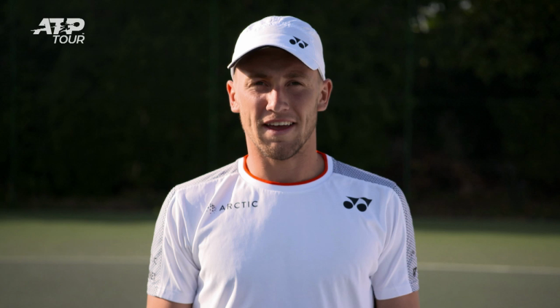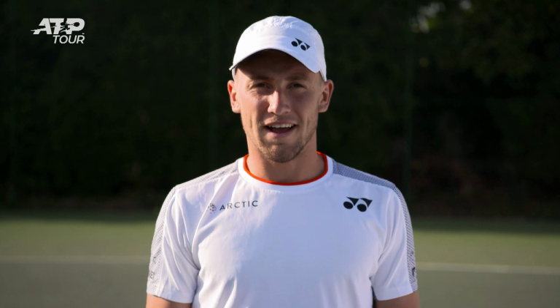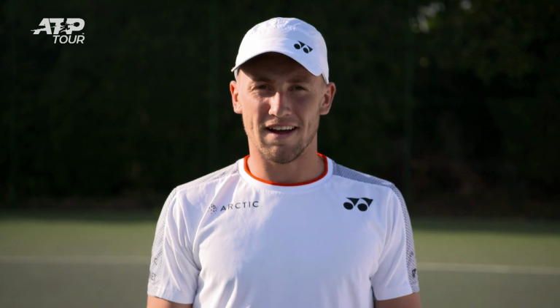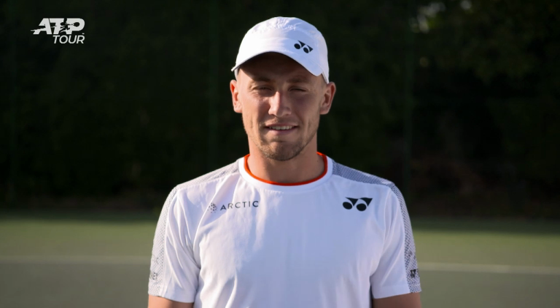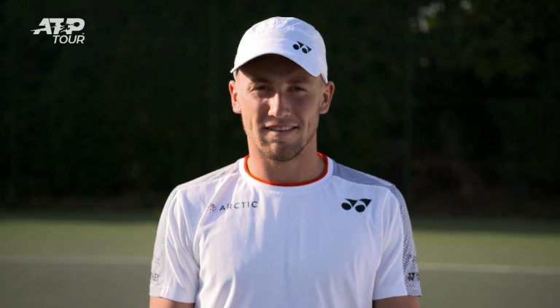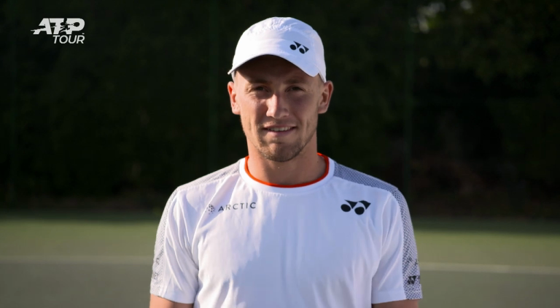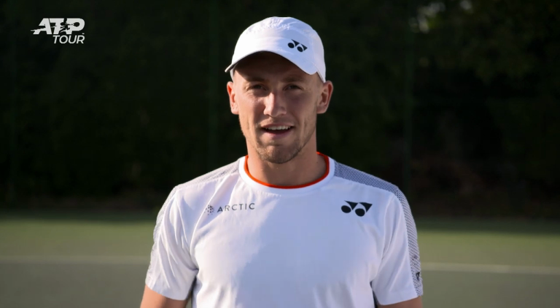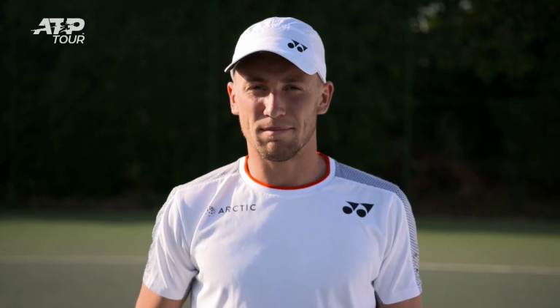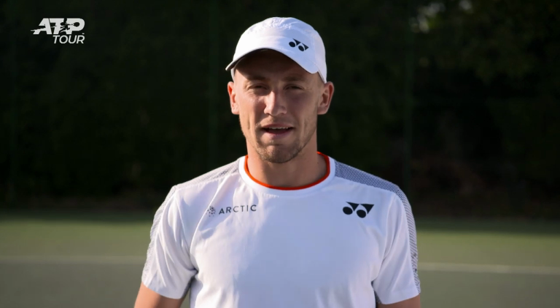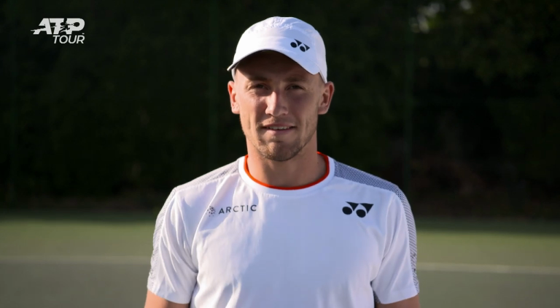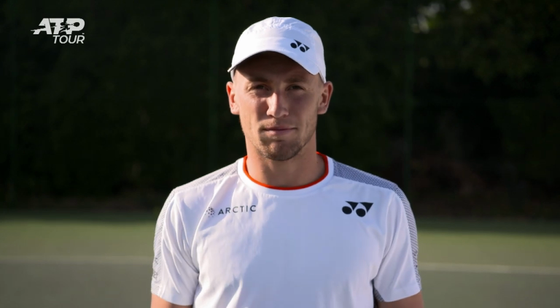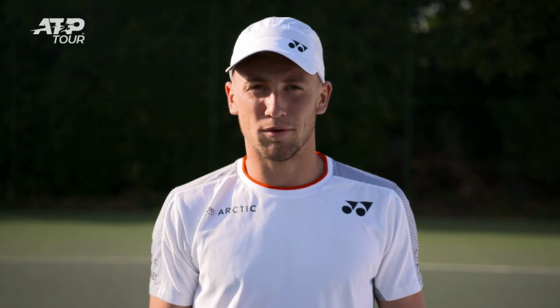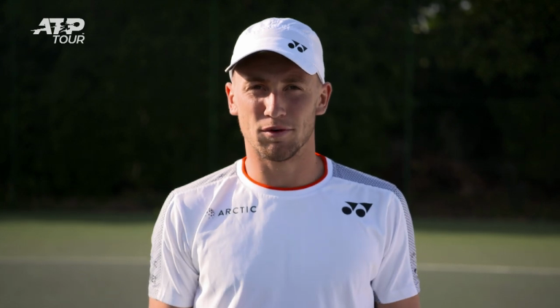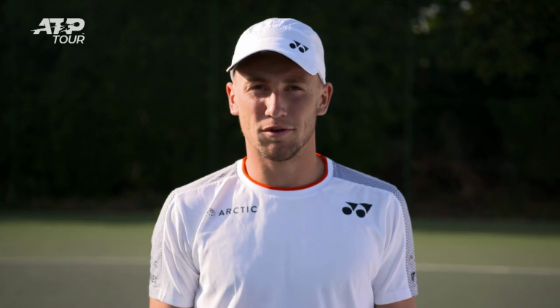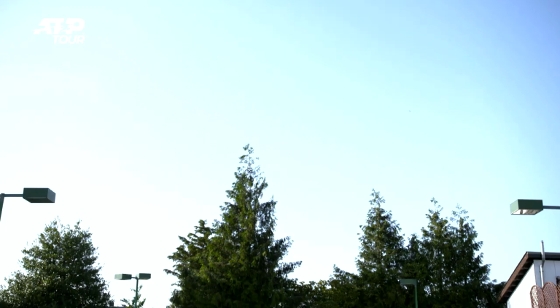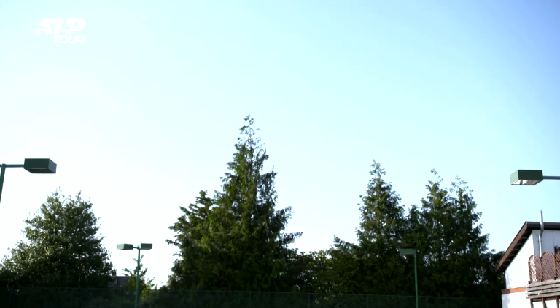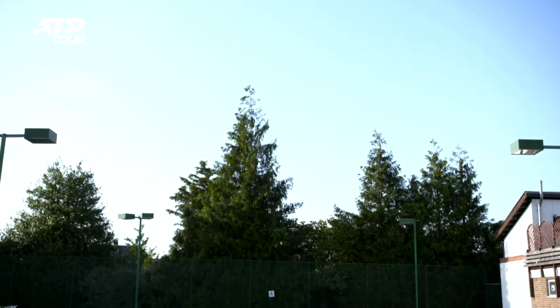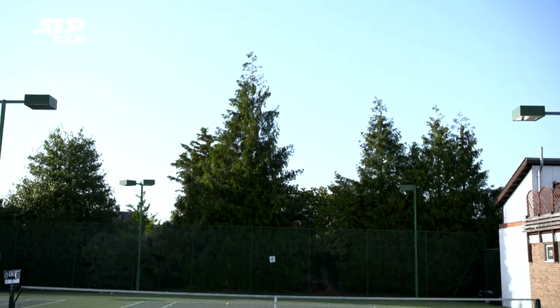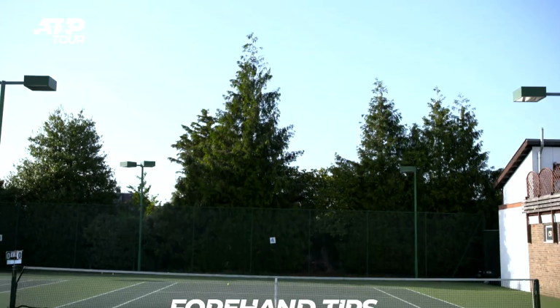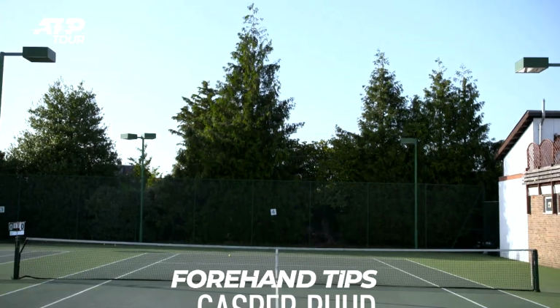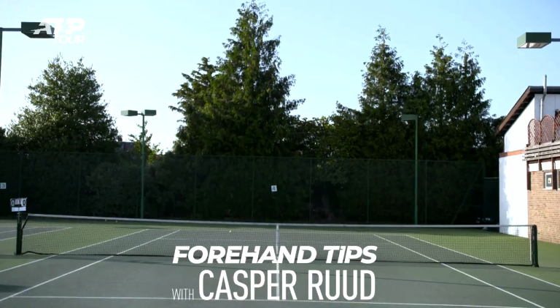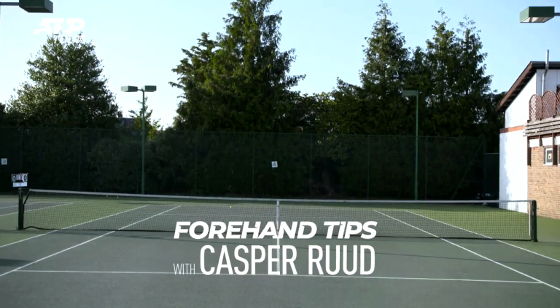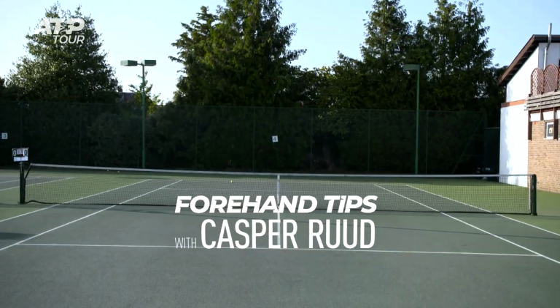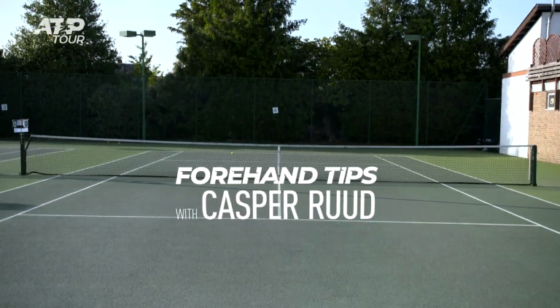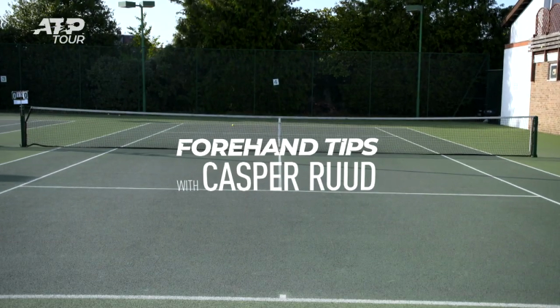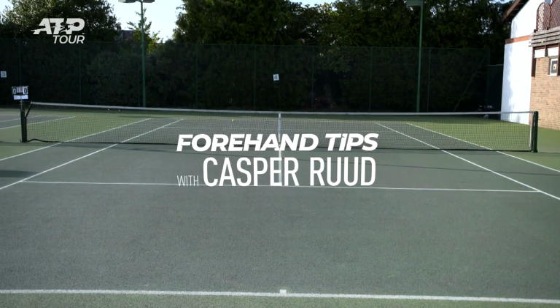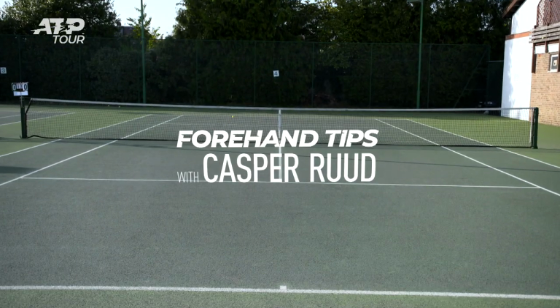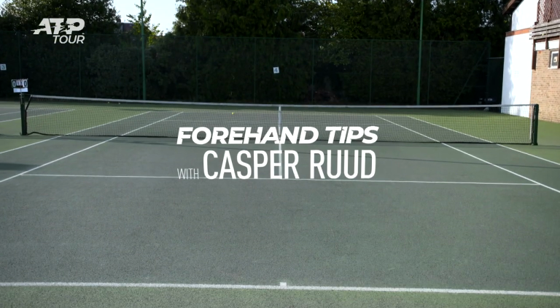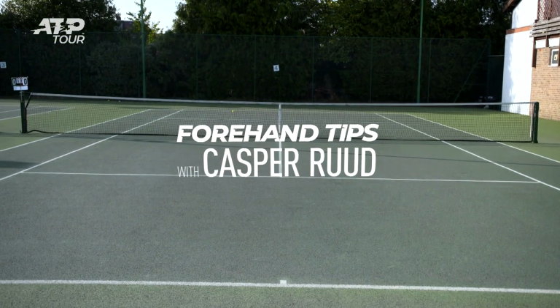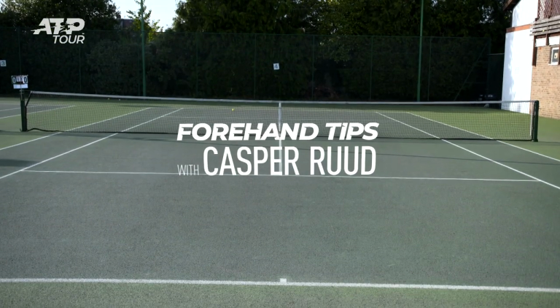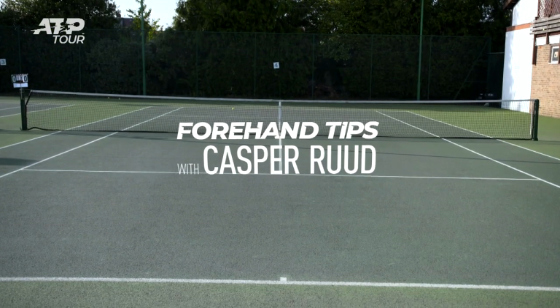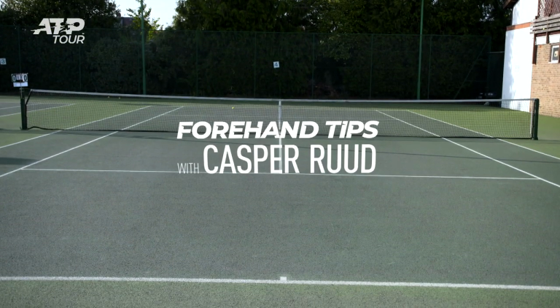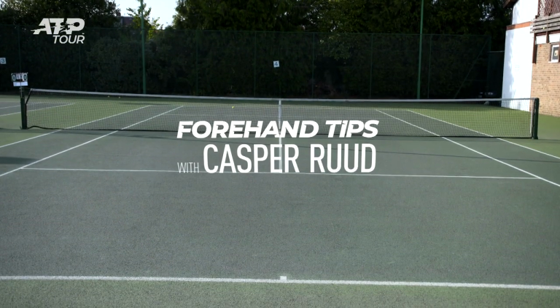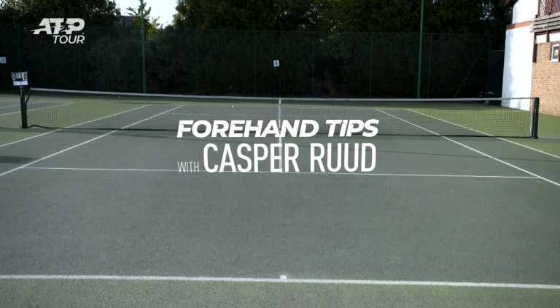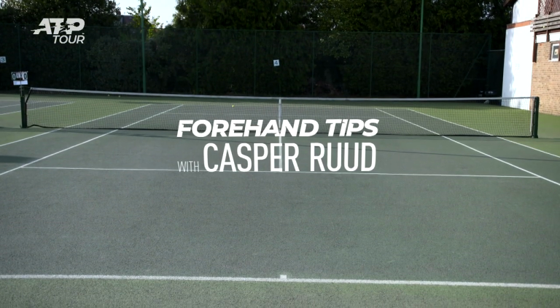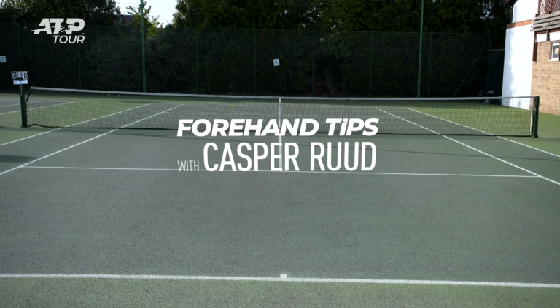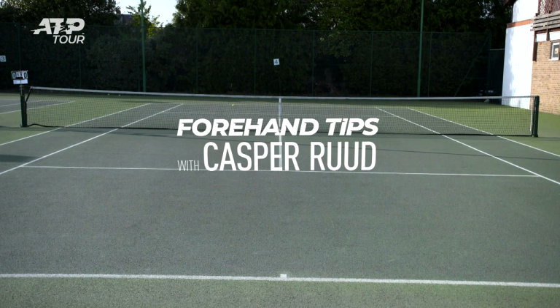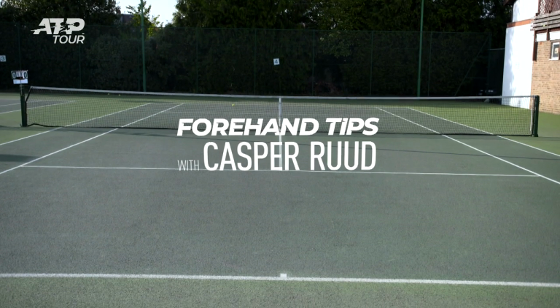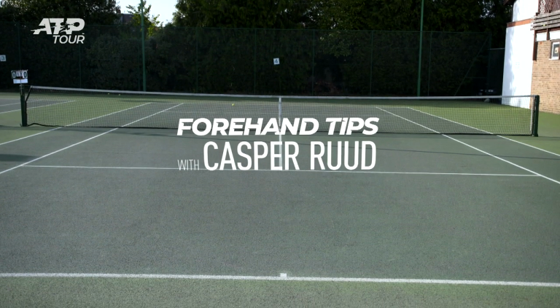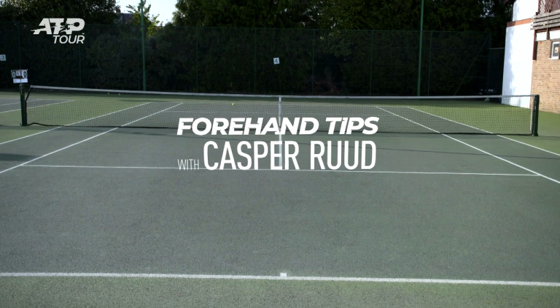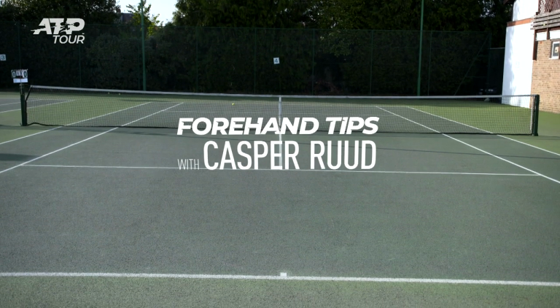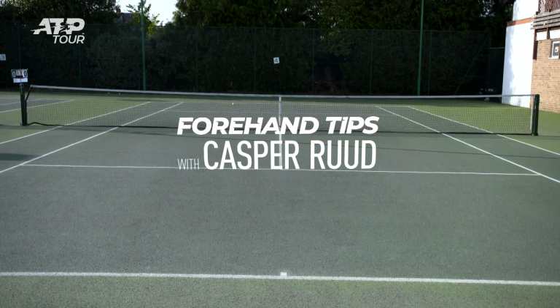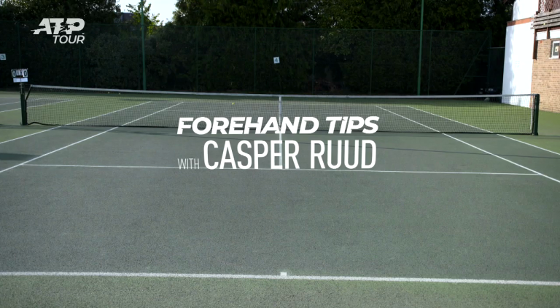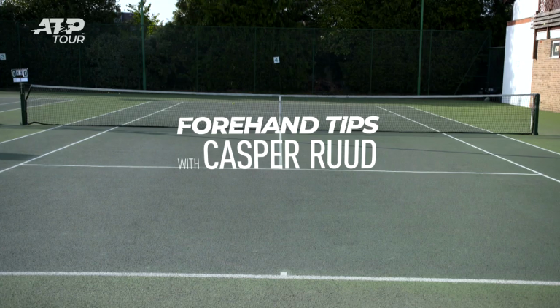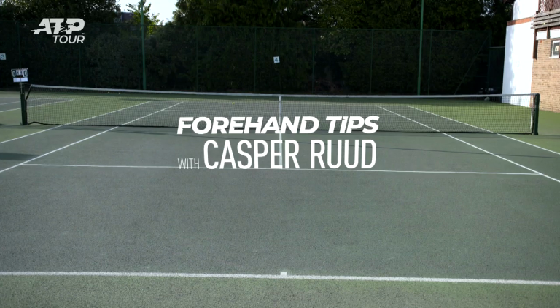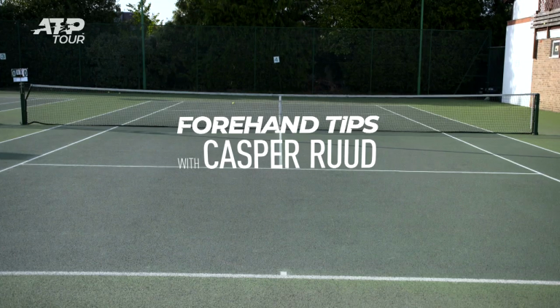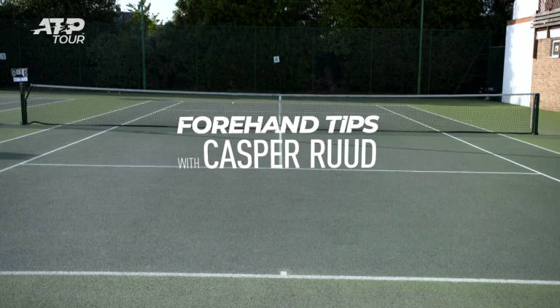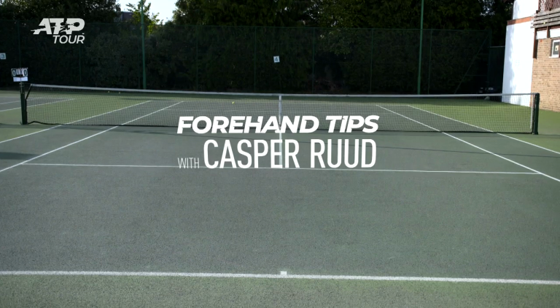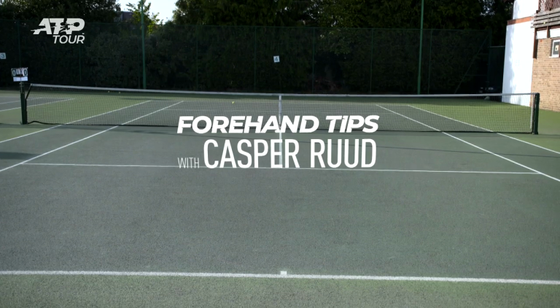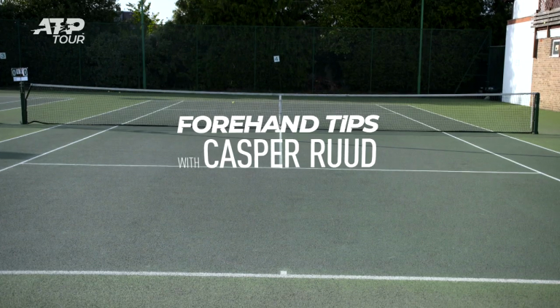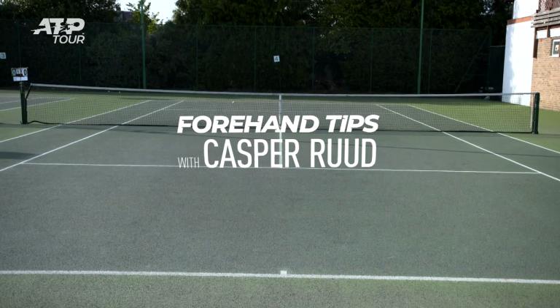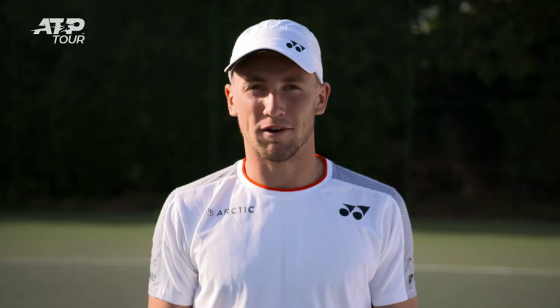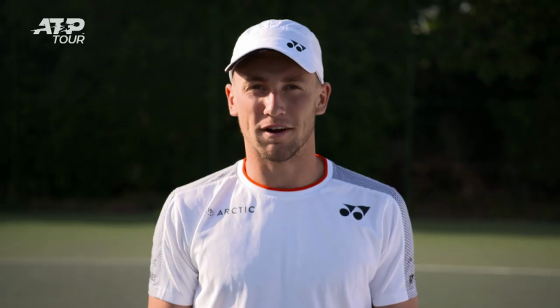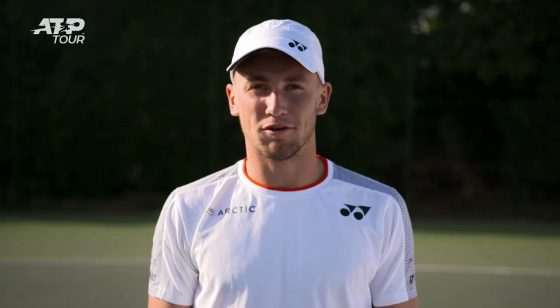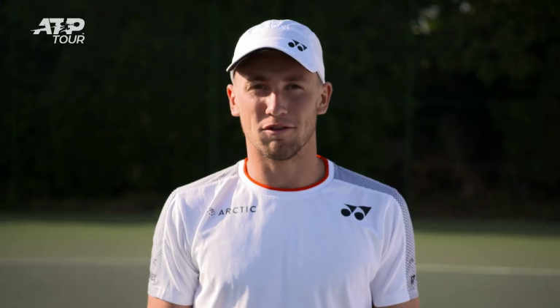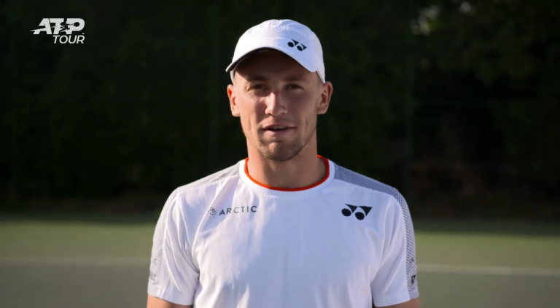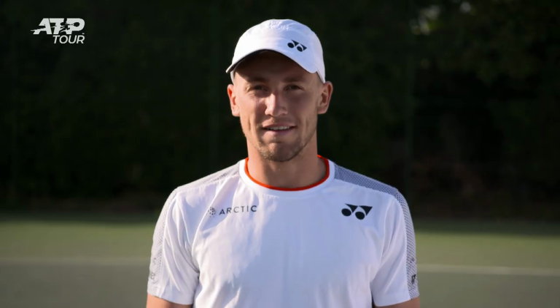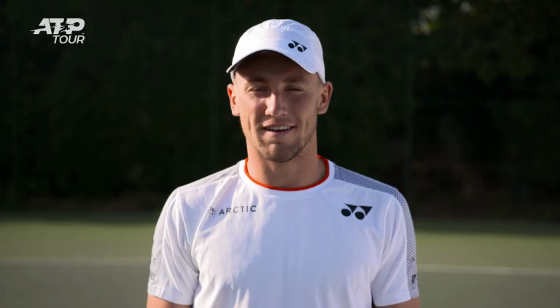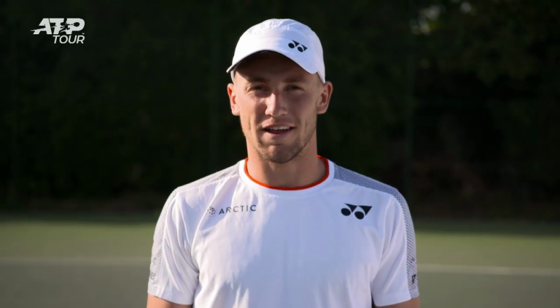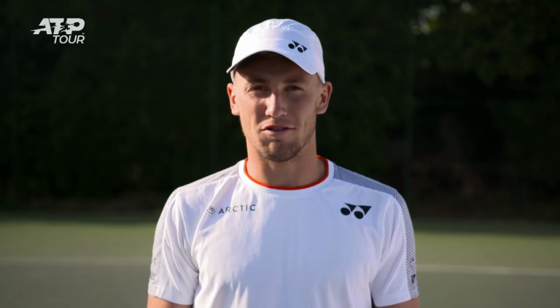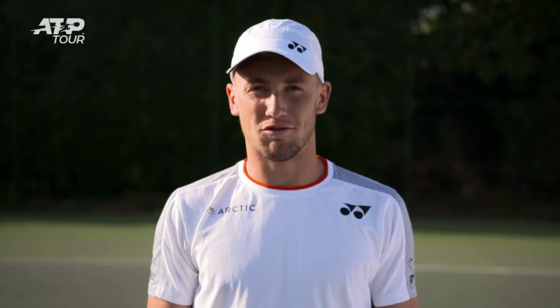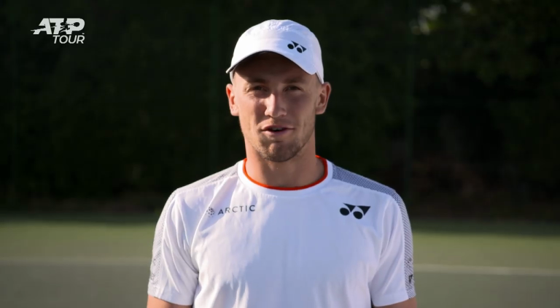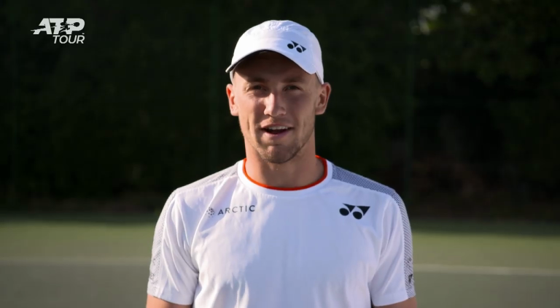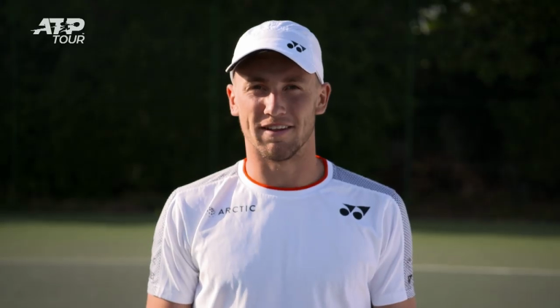Hey guys, I'm Kasper Ruud and I'm here to show you three tips on how to hit a good inside-out forehand.